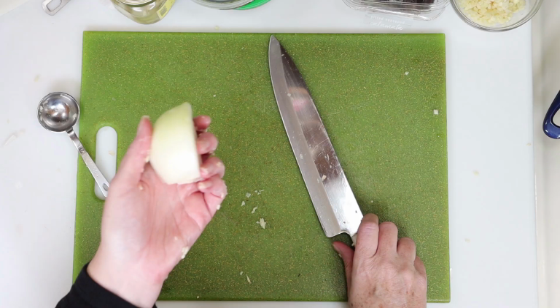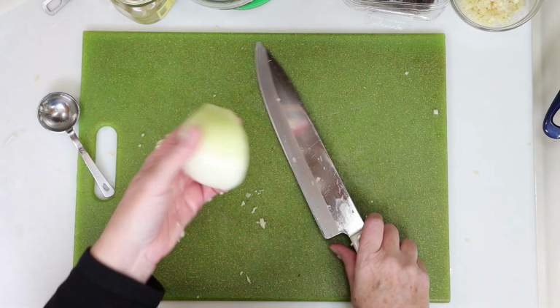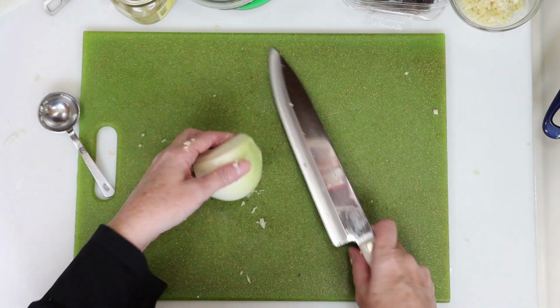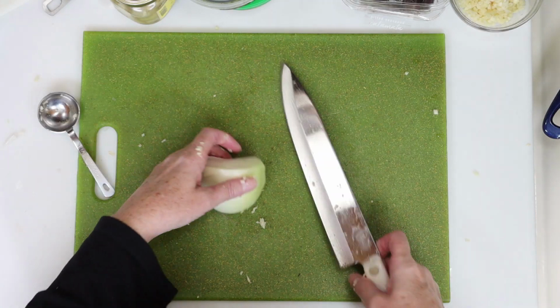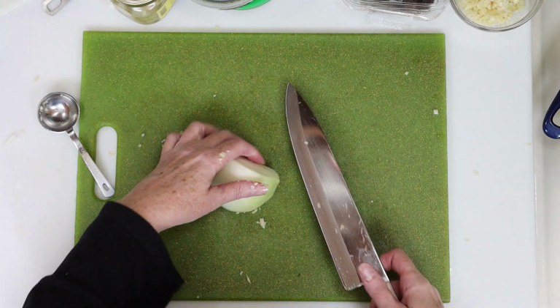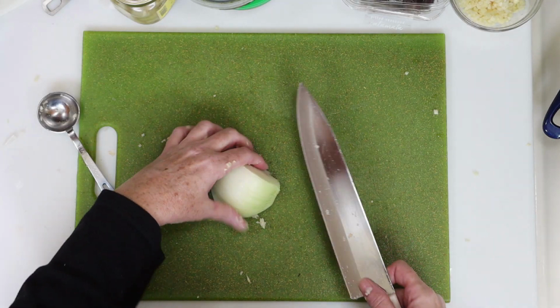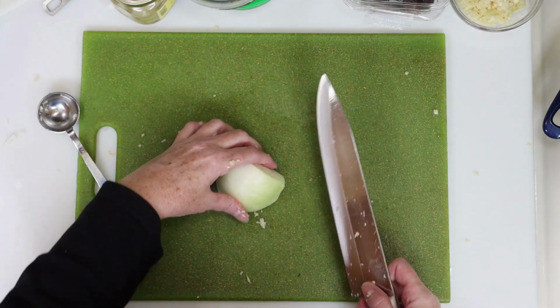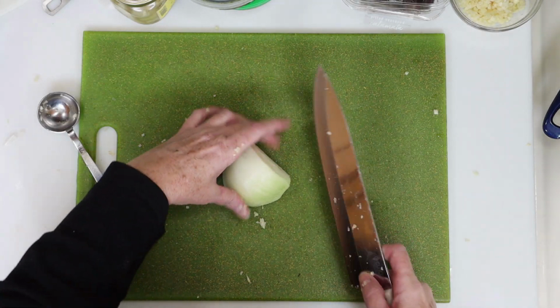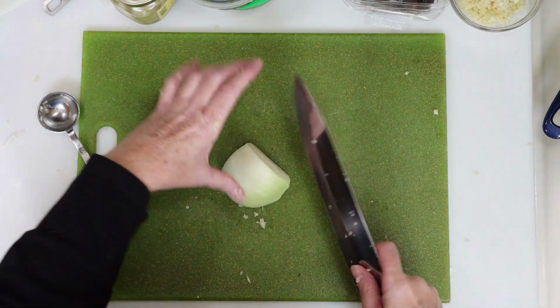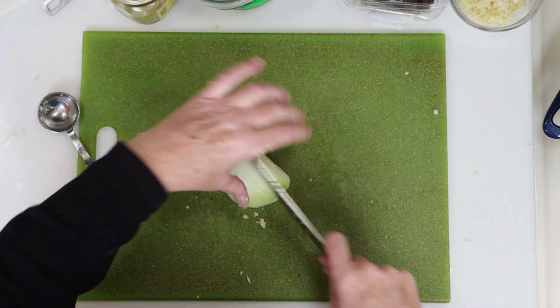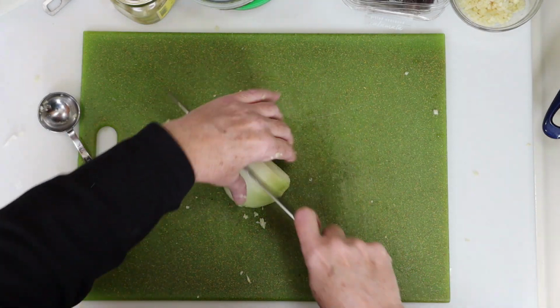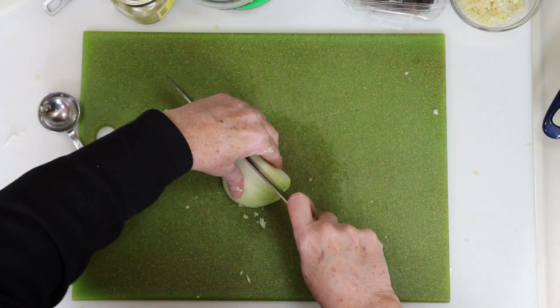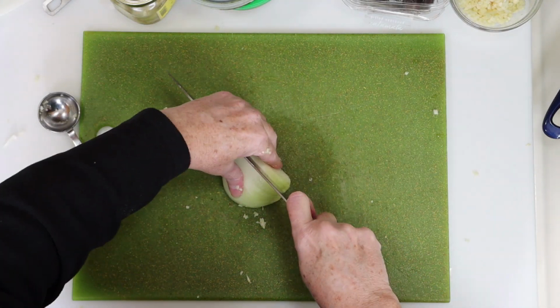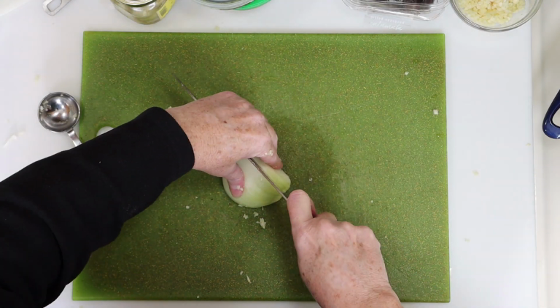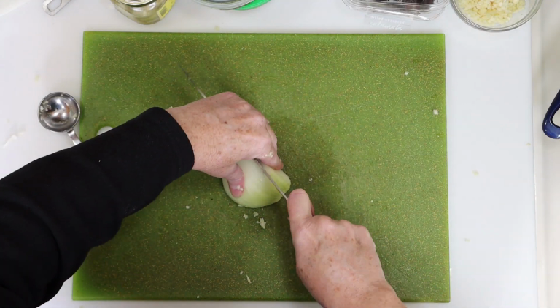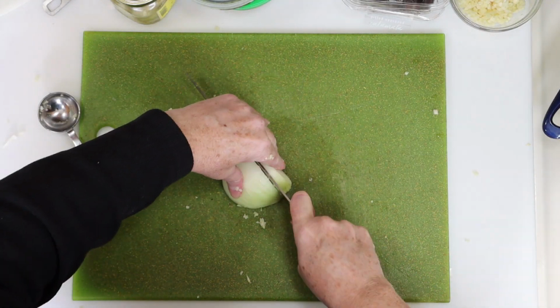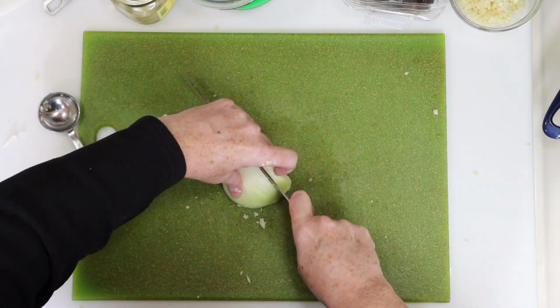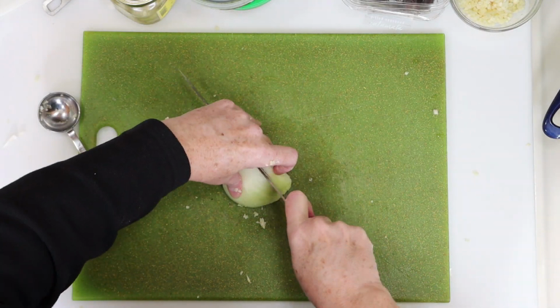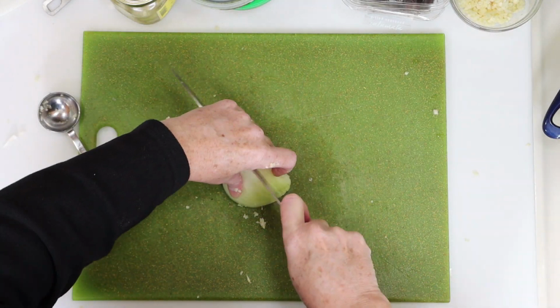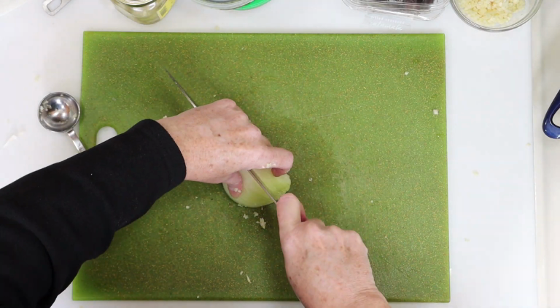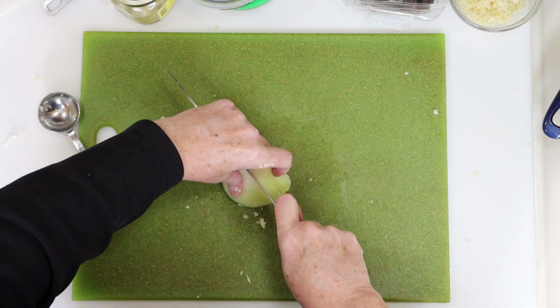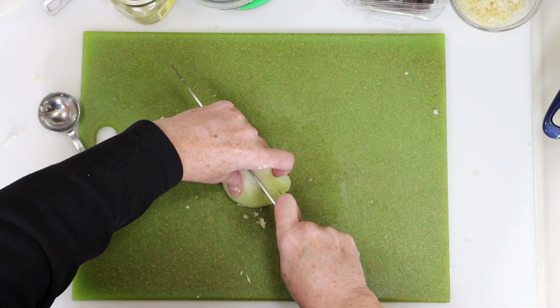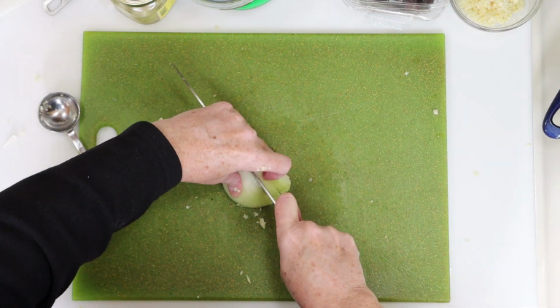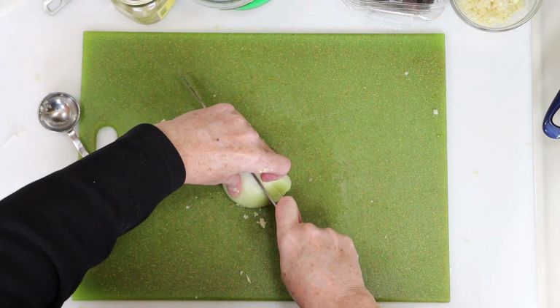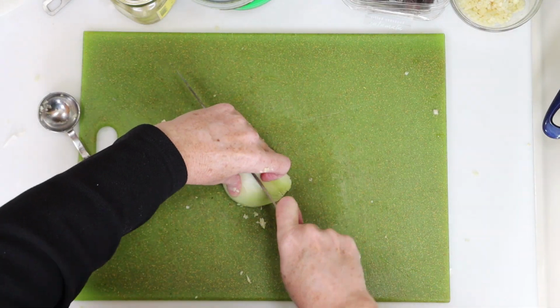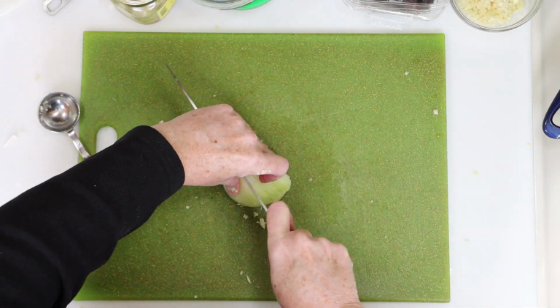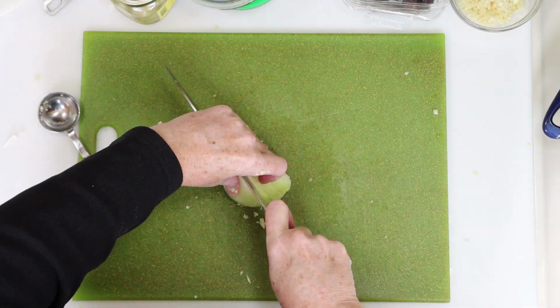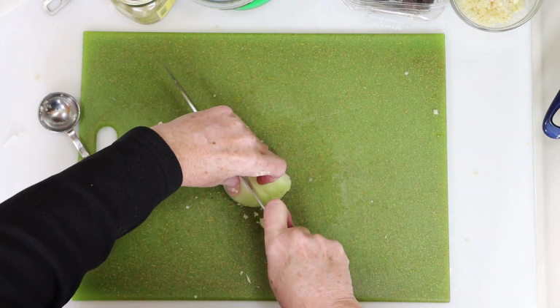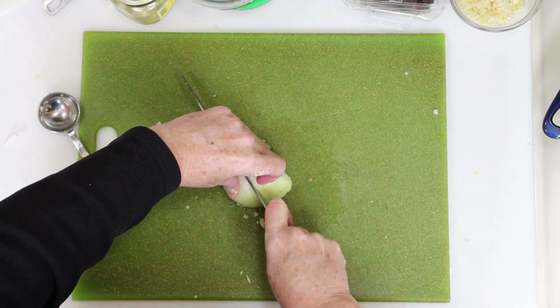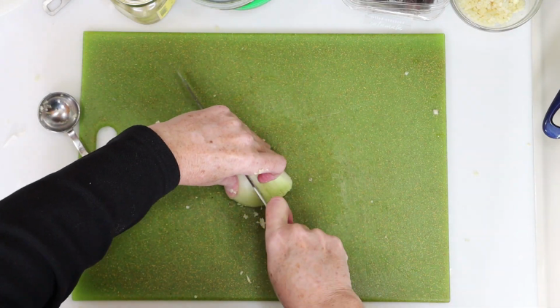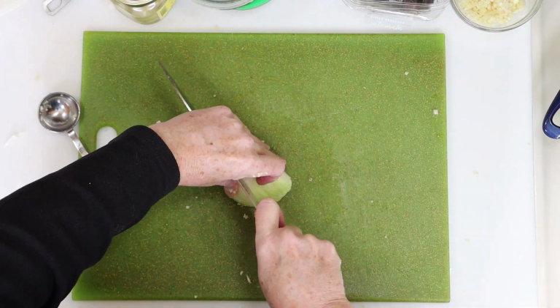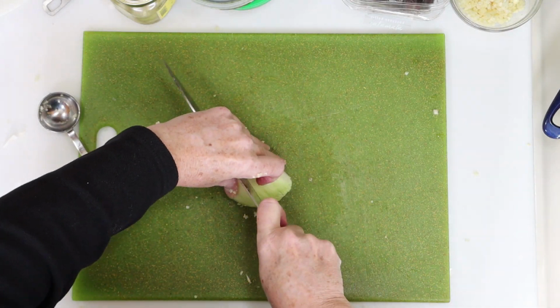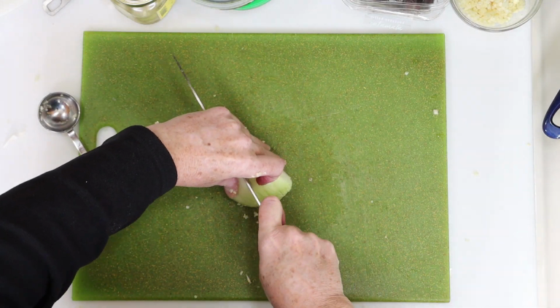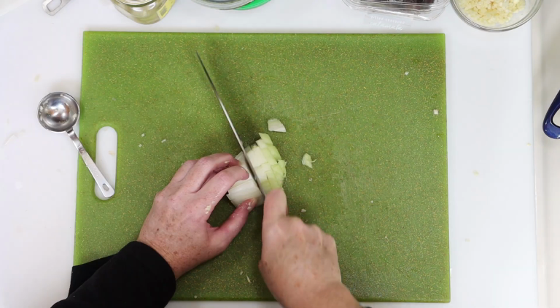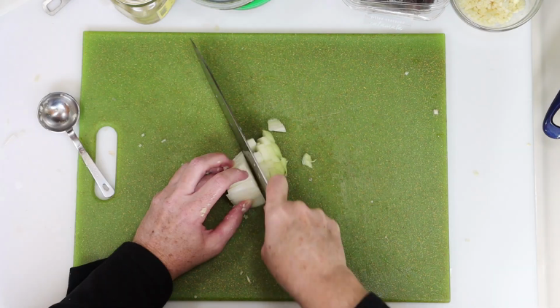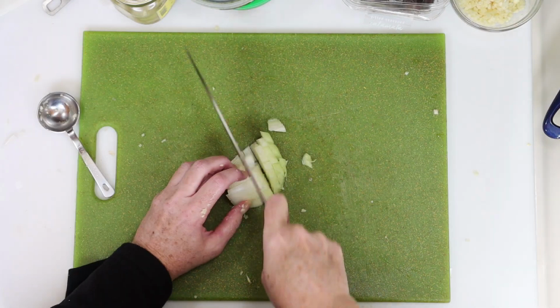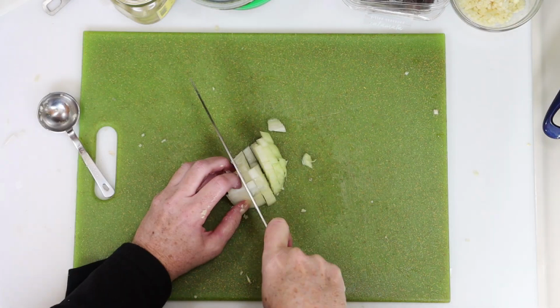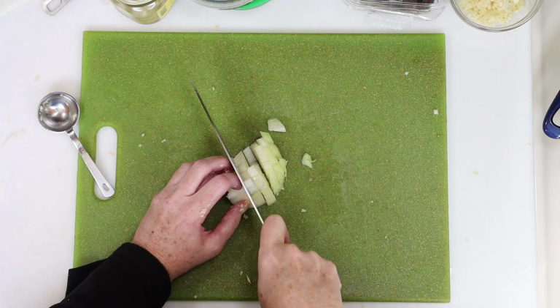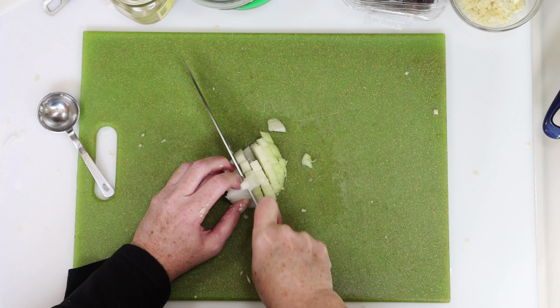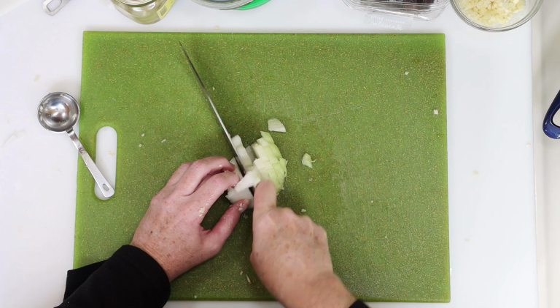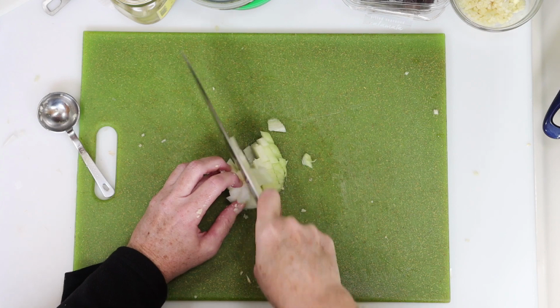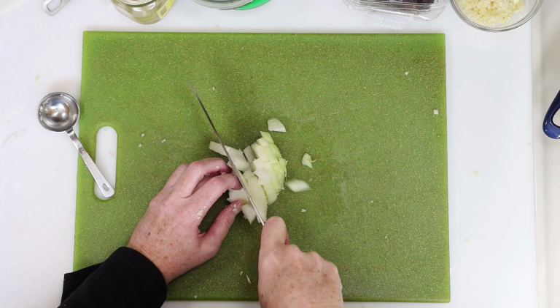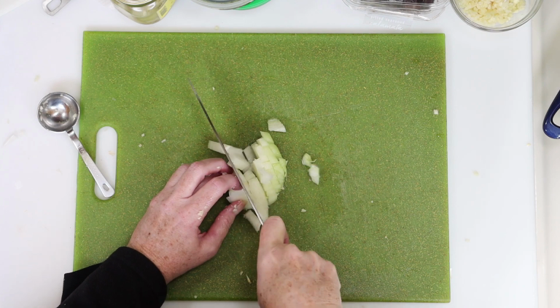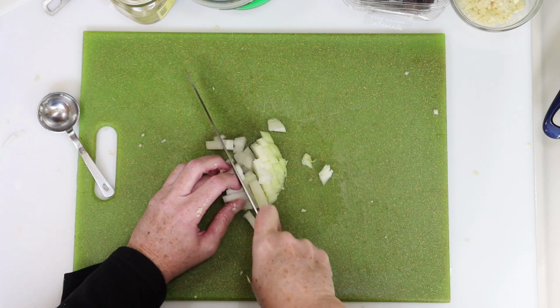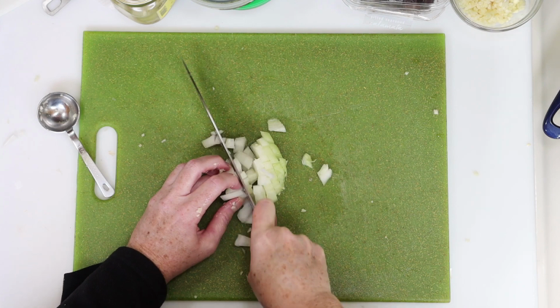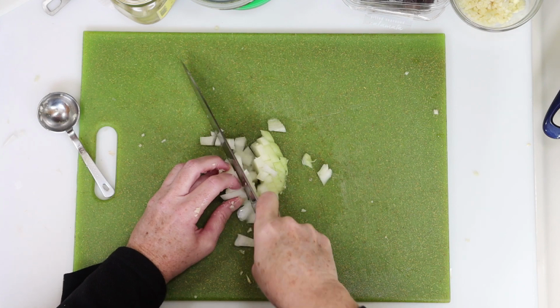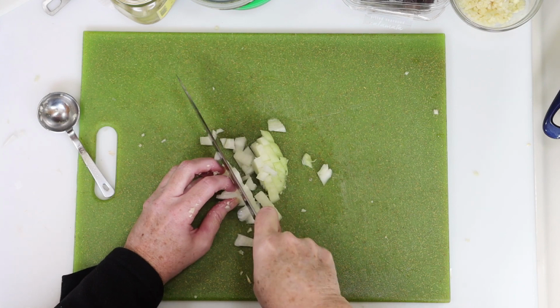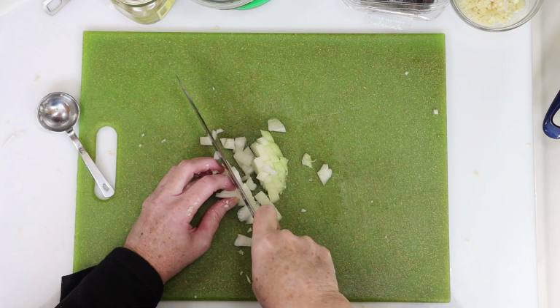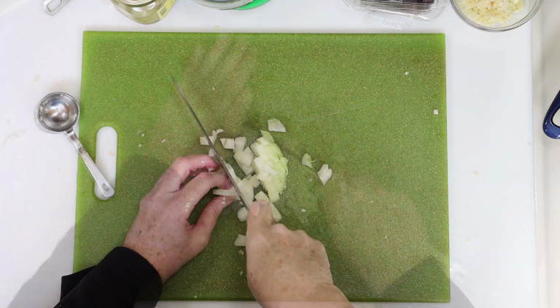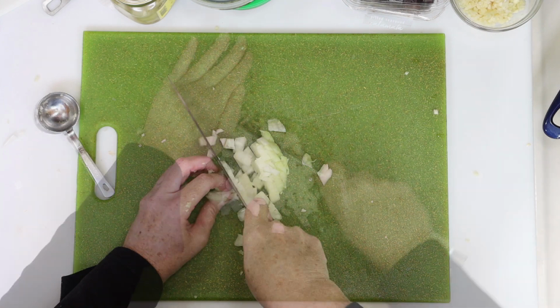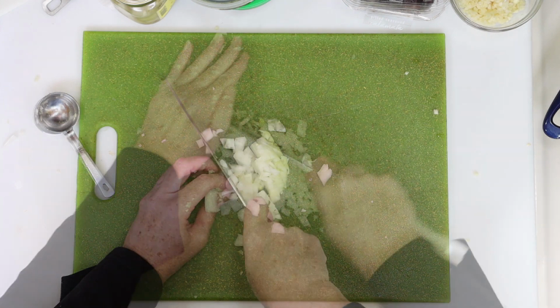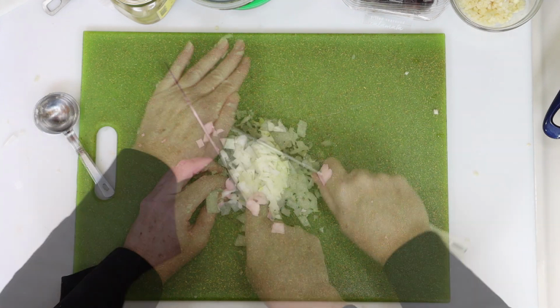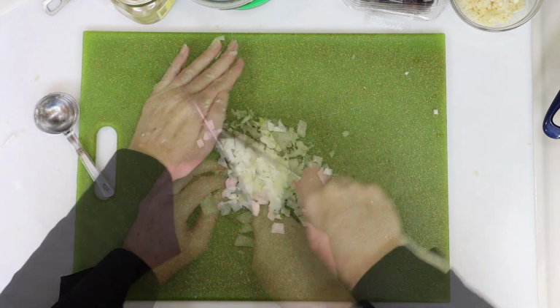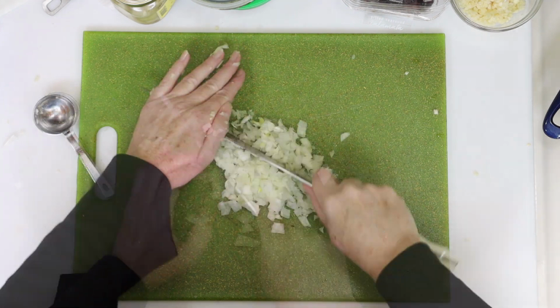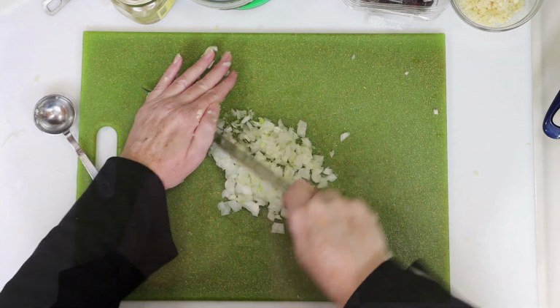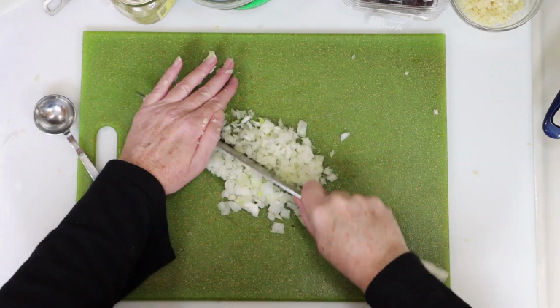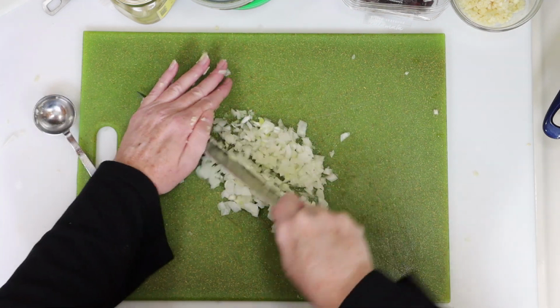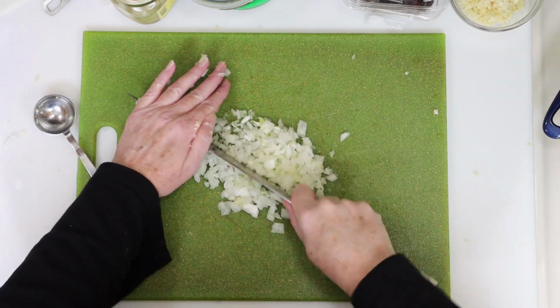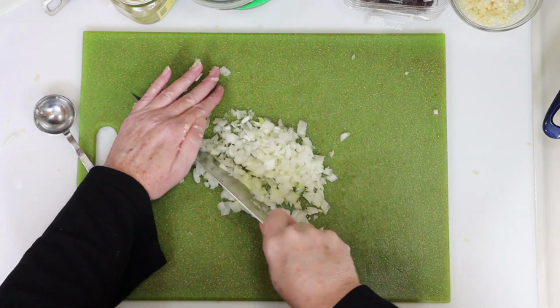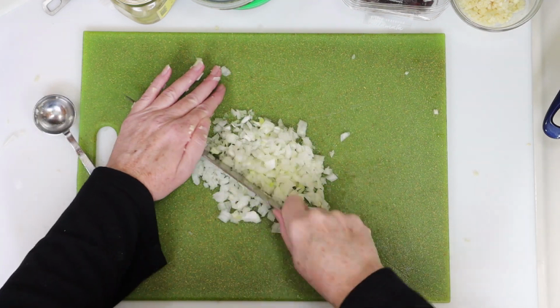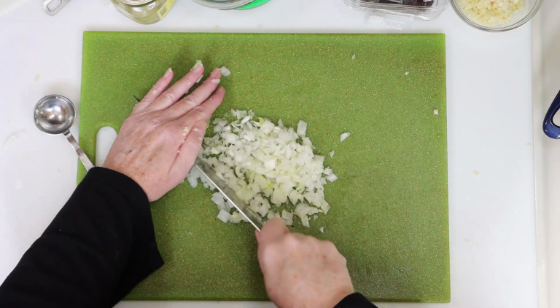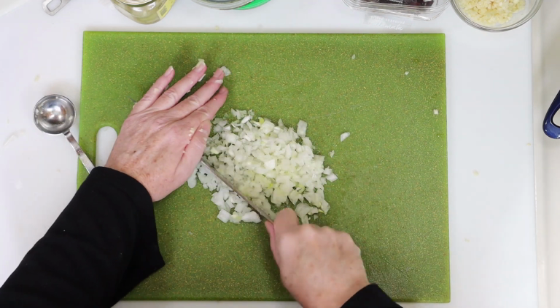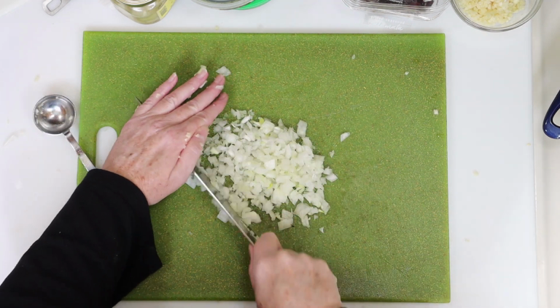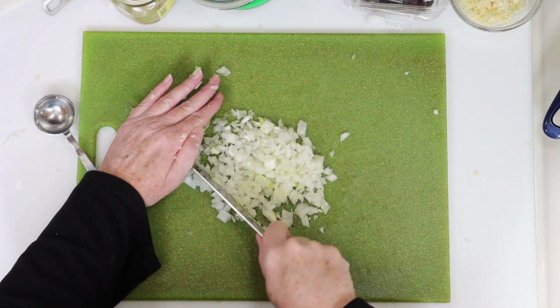We'll also need some finely diced onion for this, so I'll slice my onion into thin strips first, and then I'll dice it down into smaller bits from there.